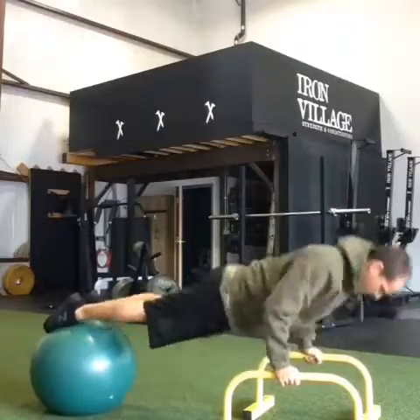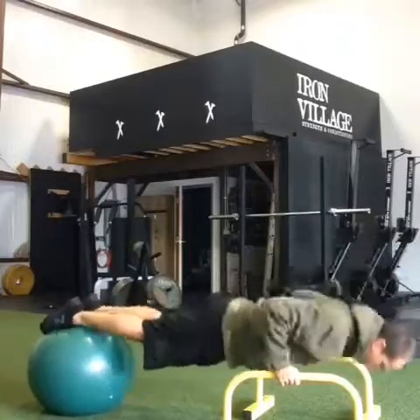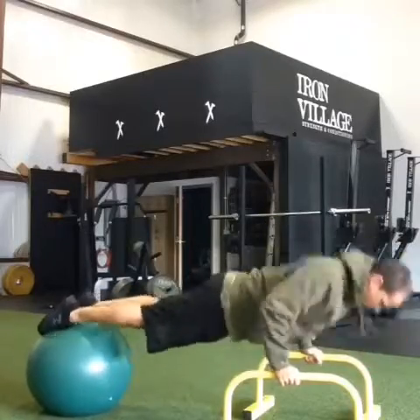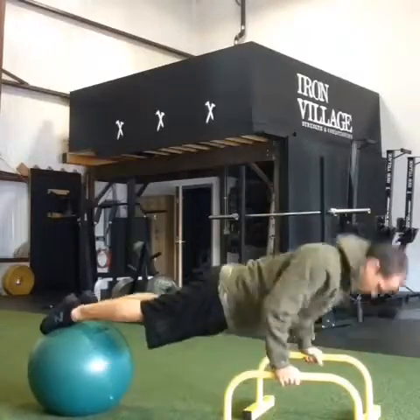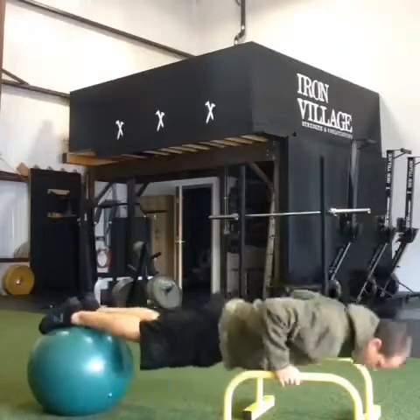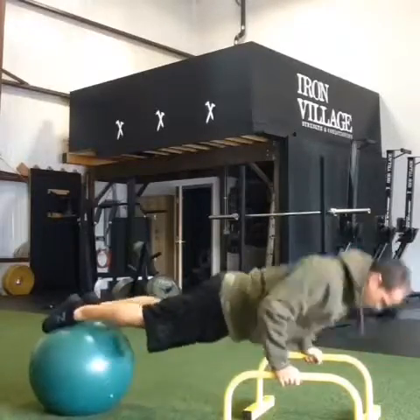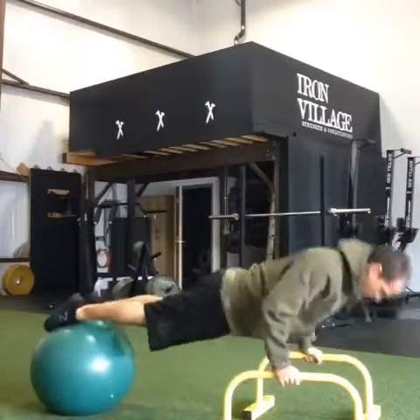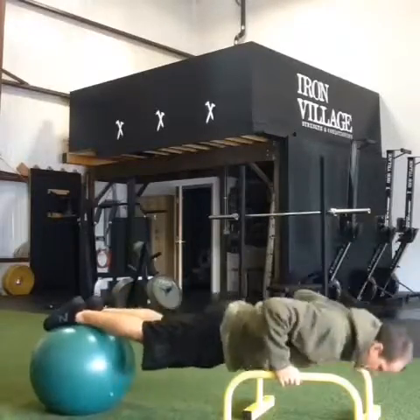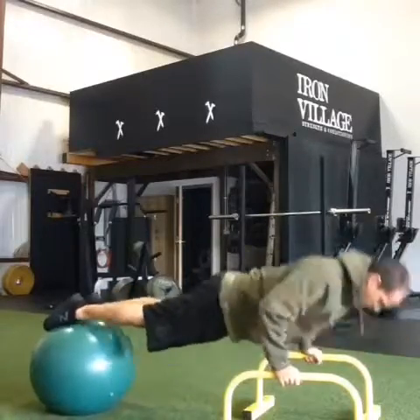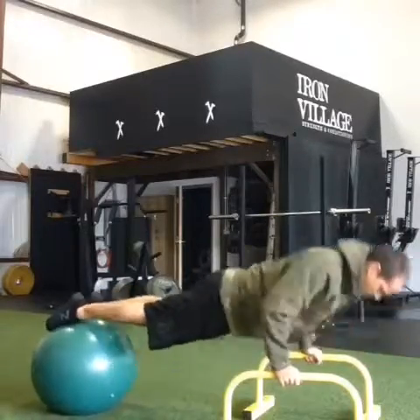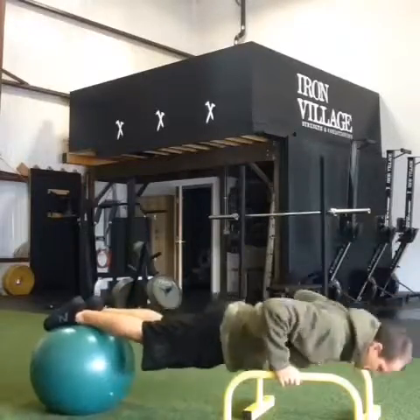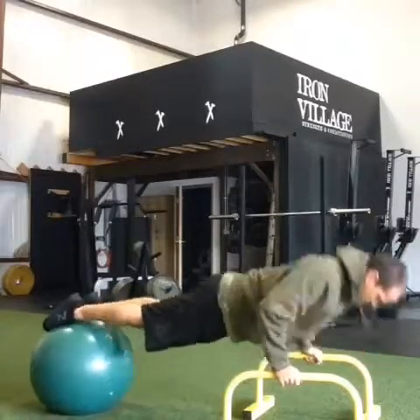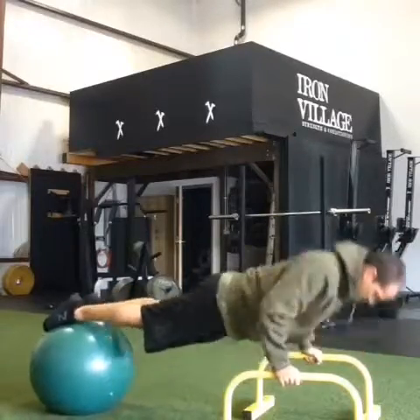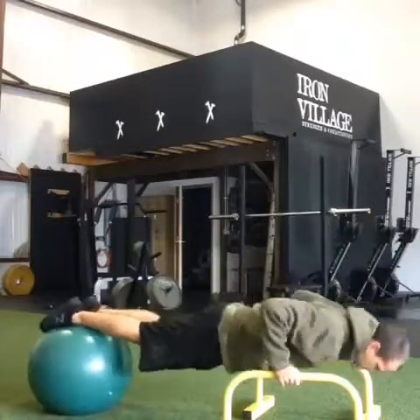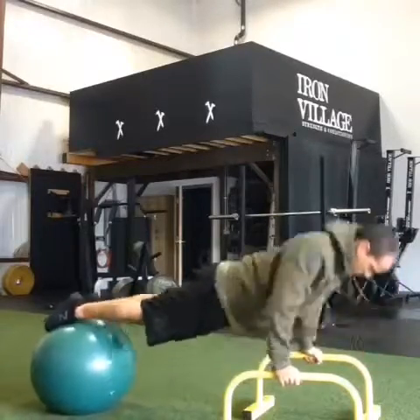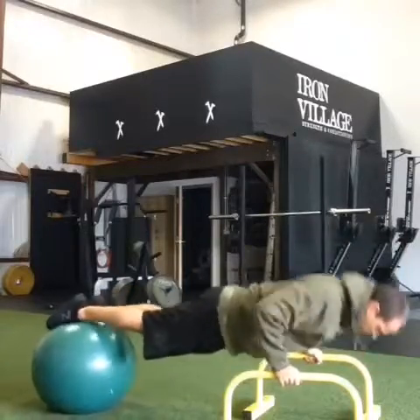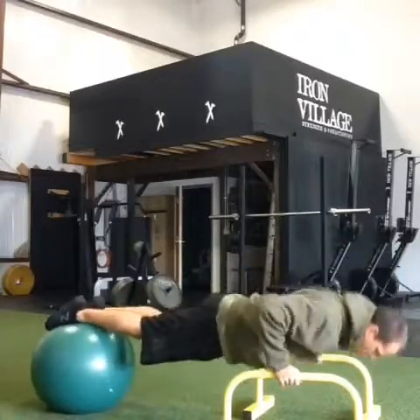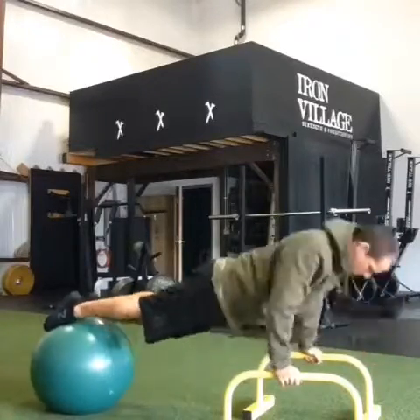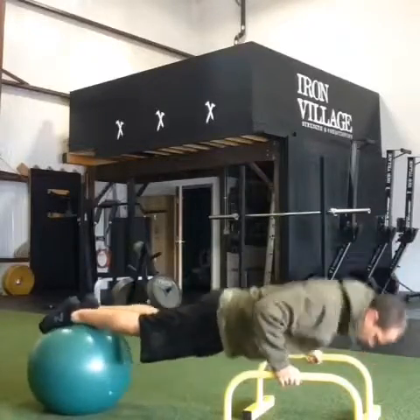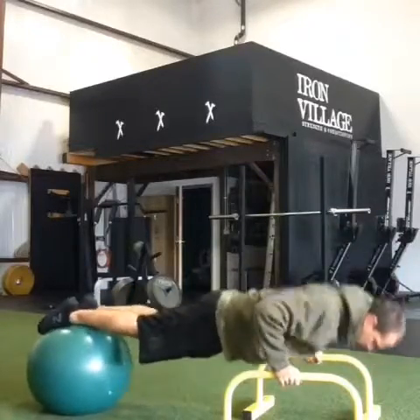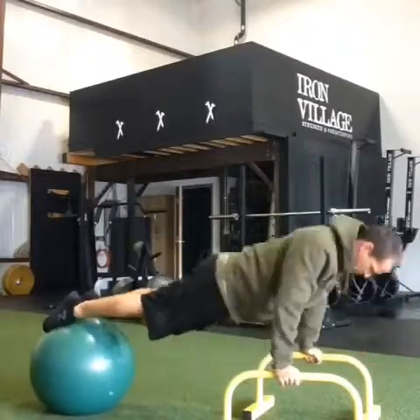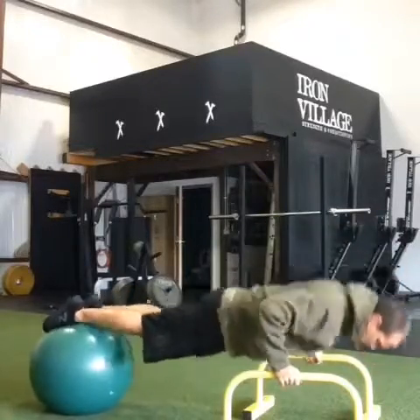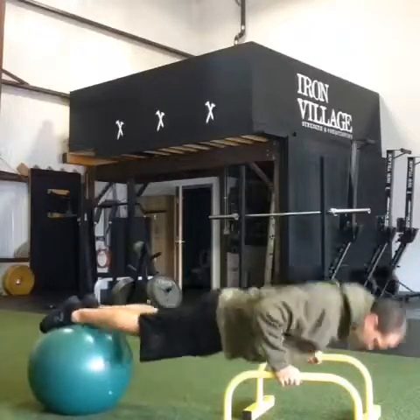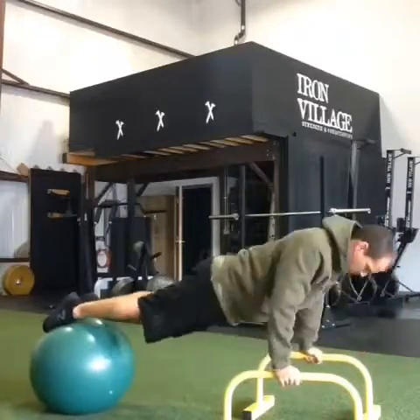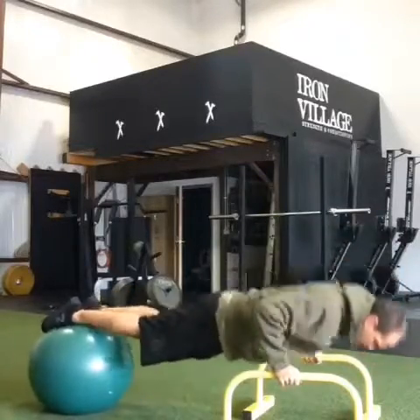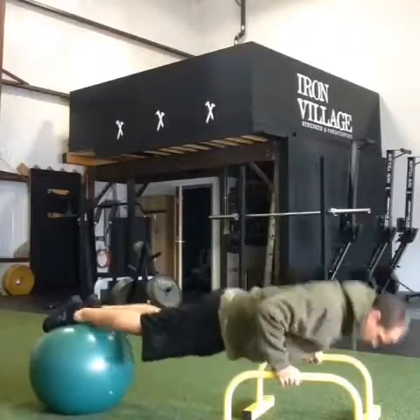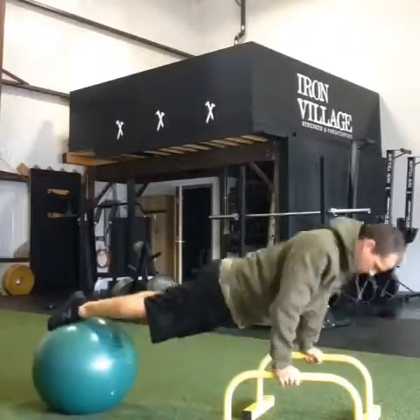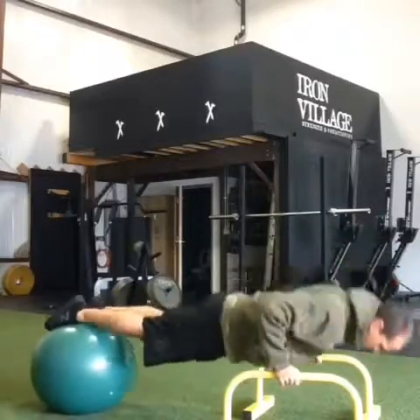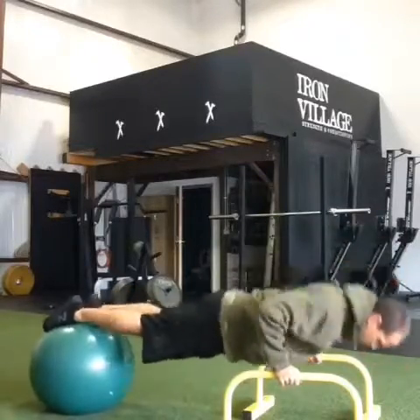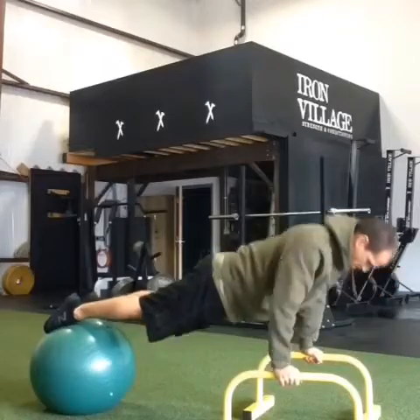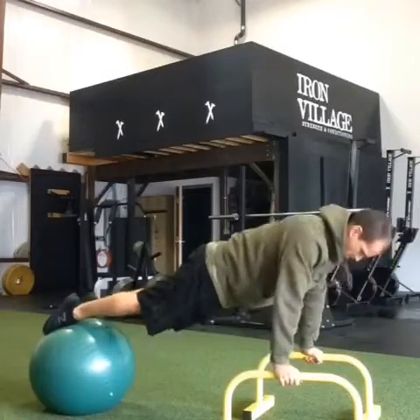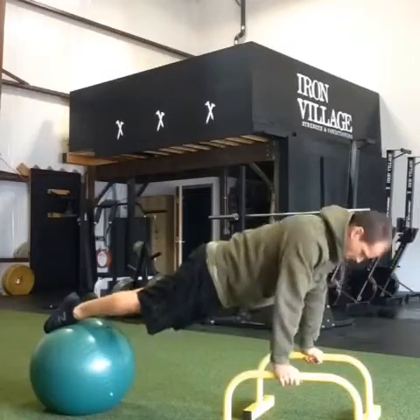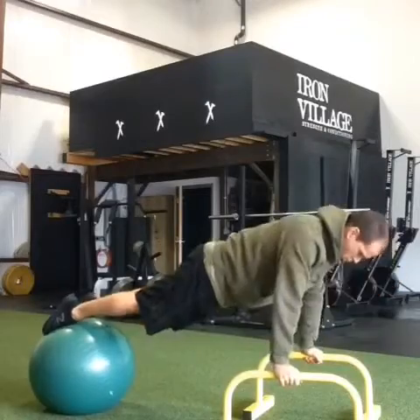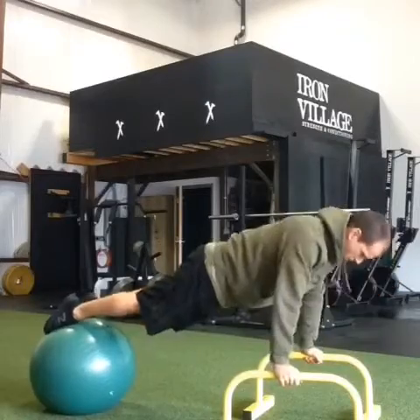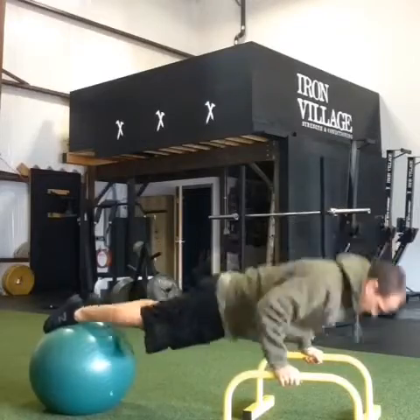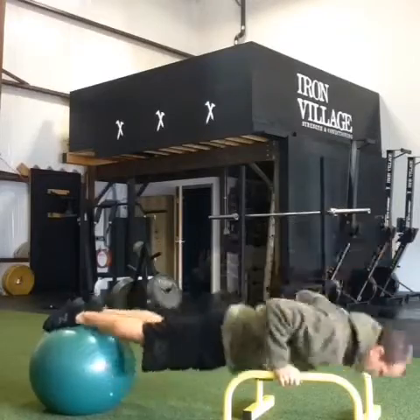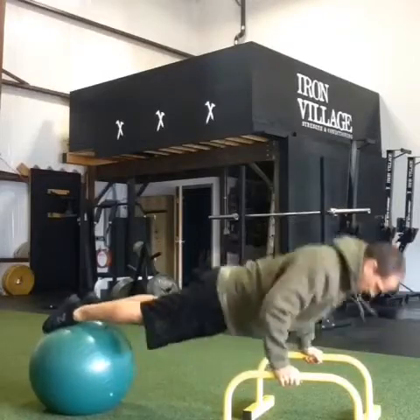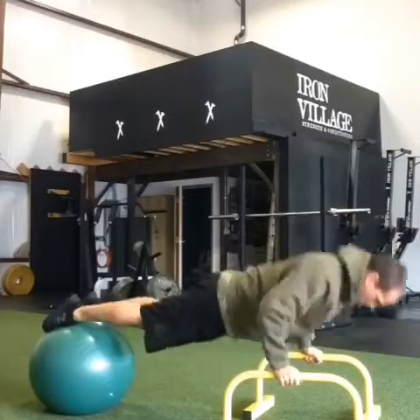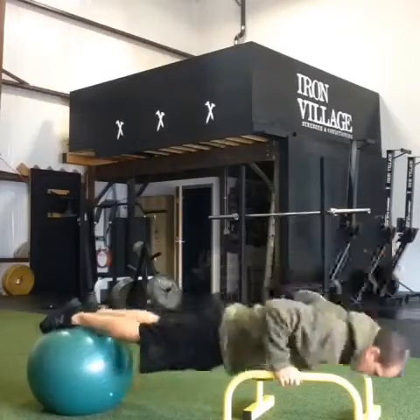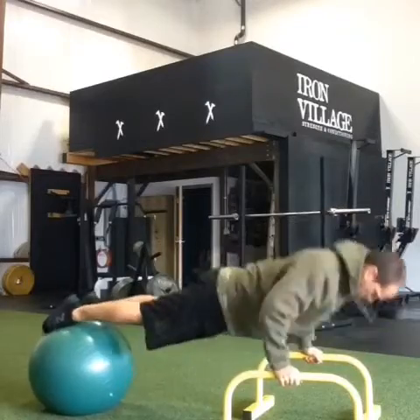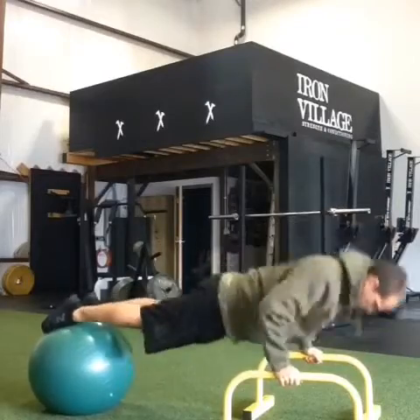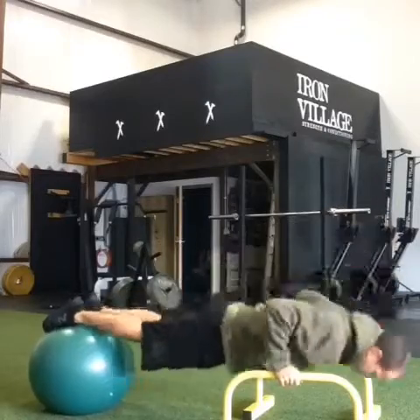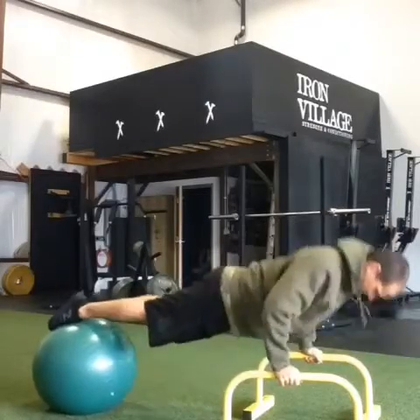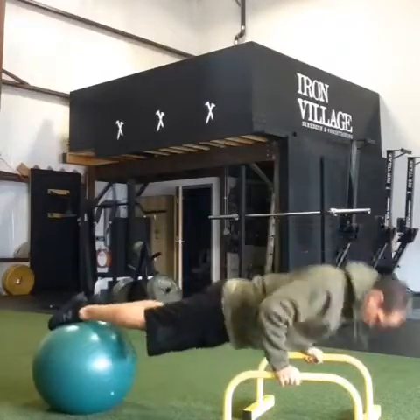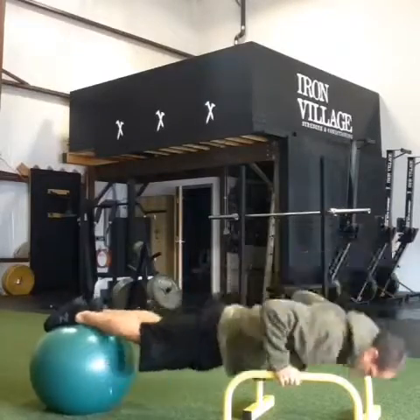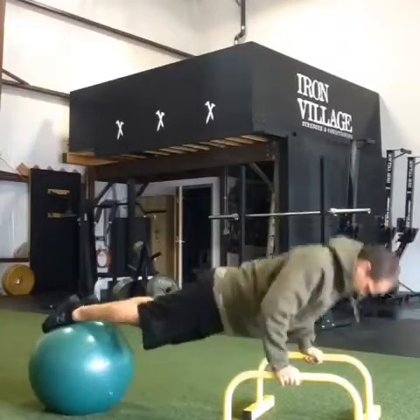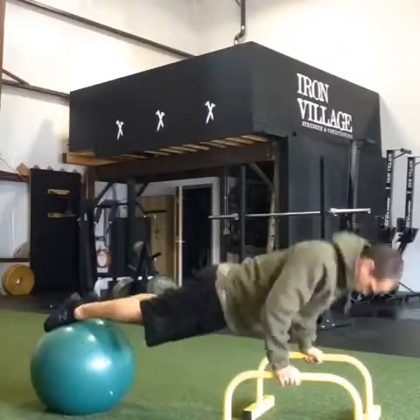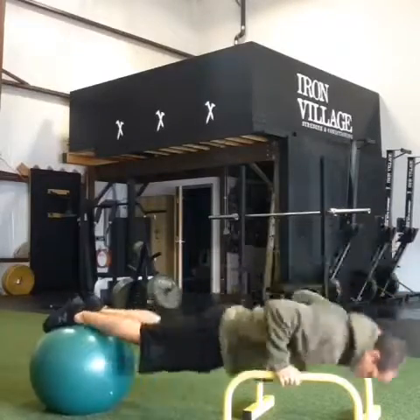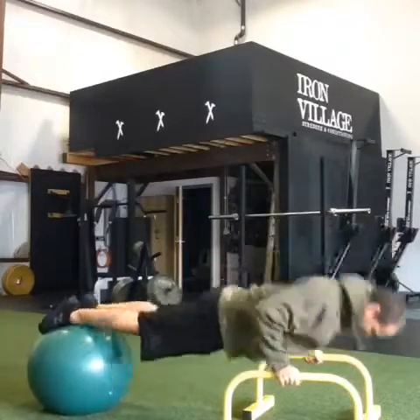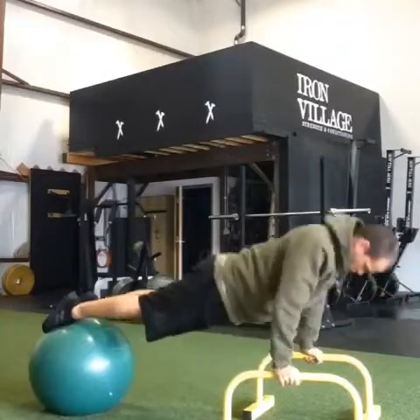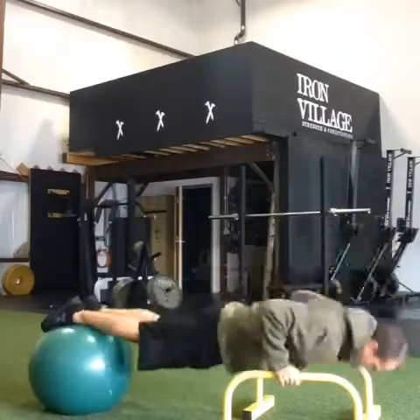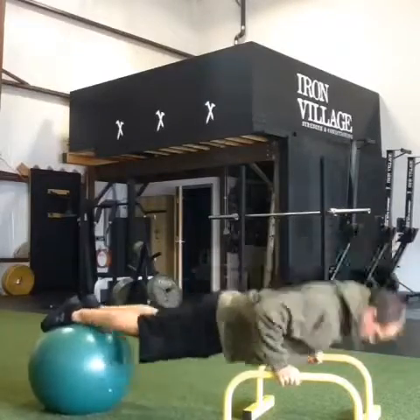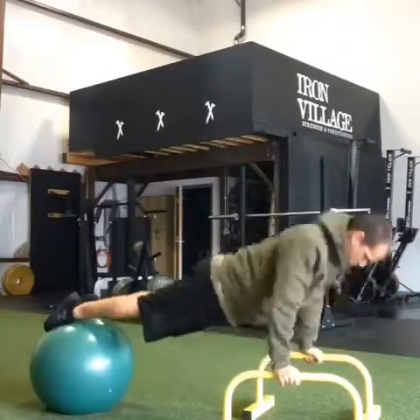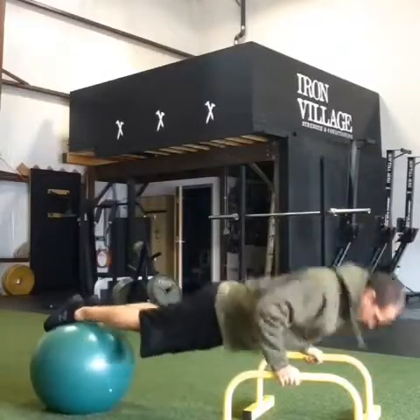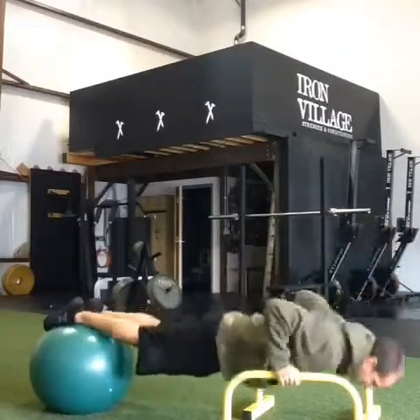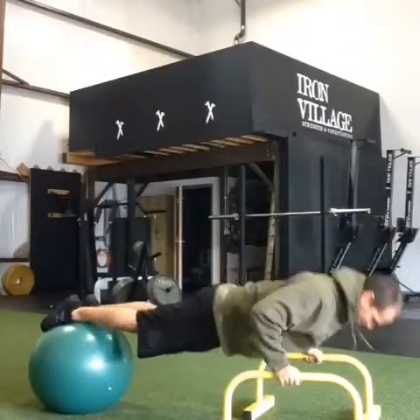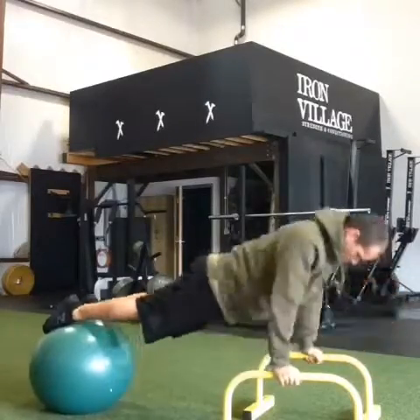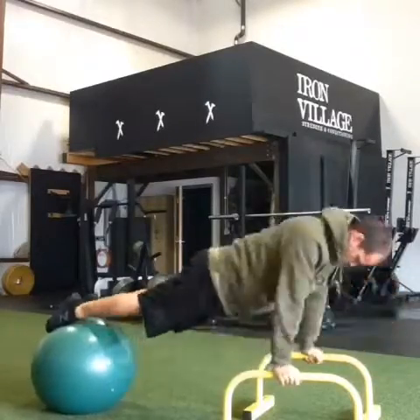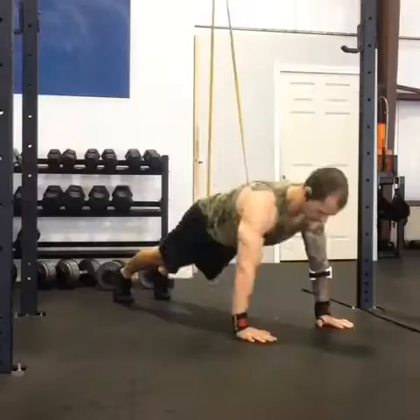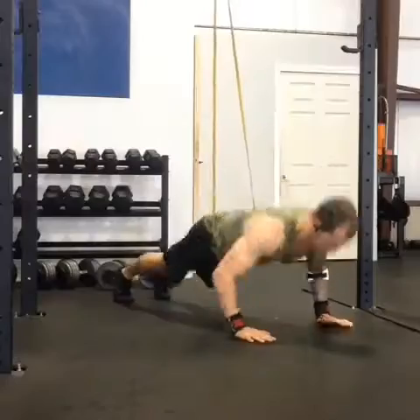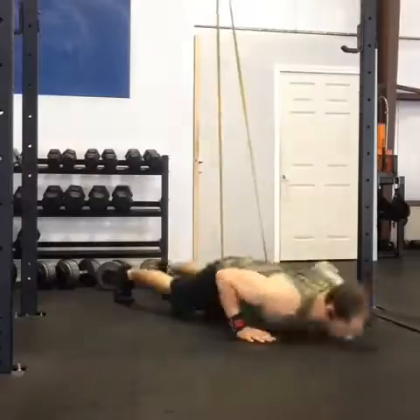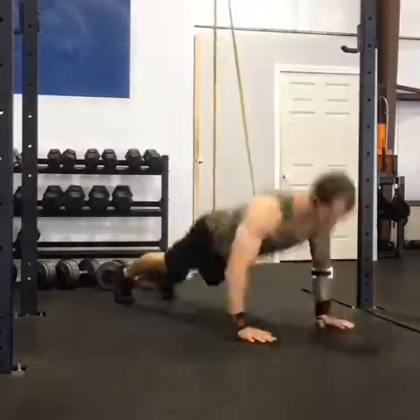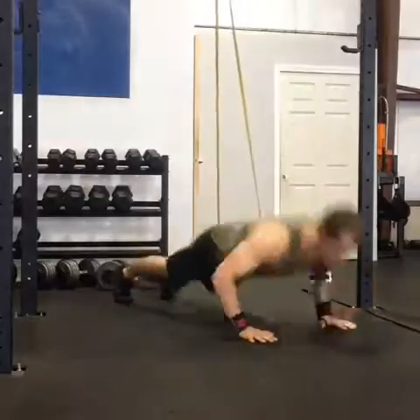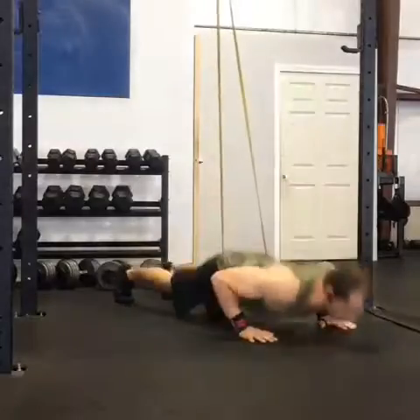Another balance variation — hands on parallette bars, feet on a stability ball for some instability.